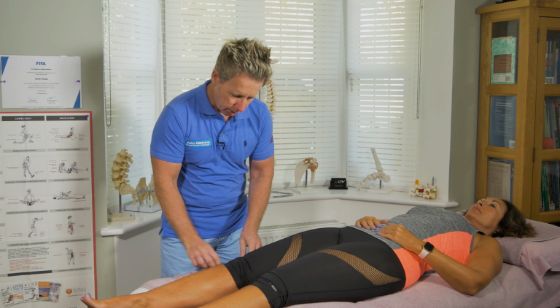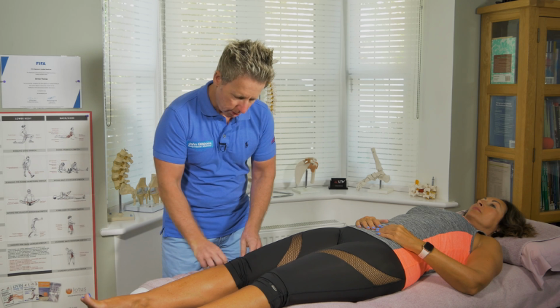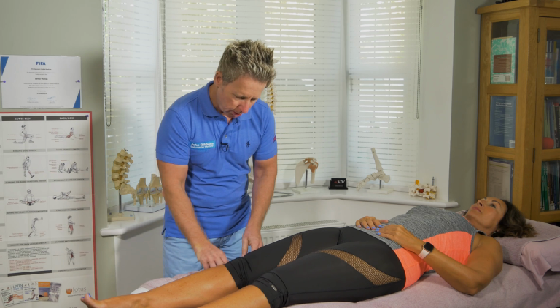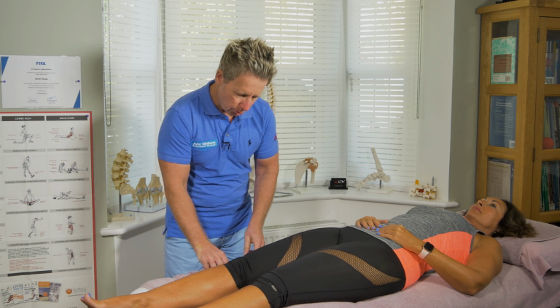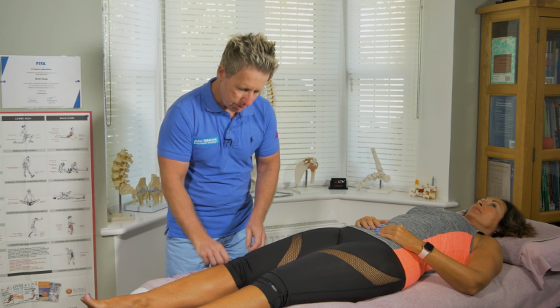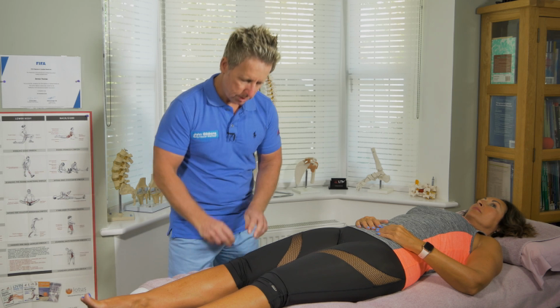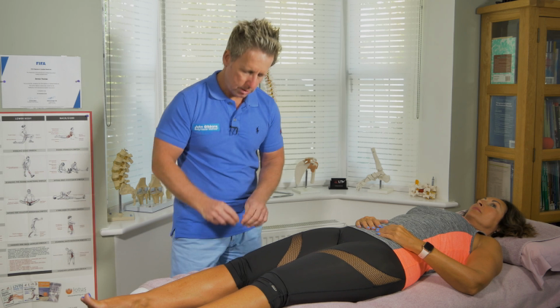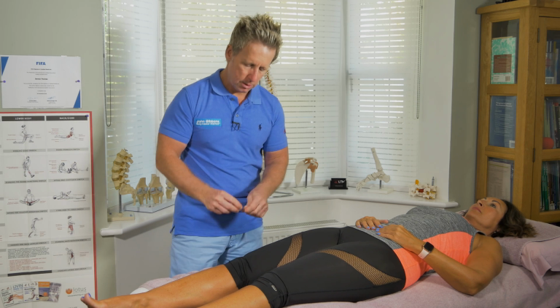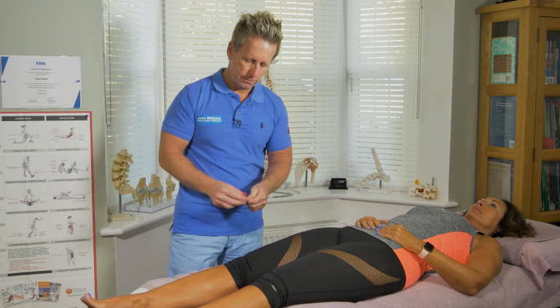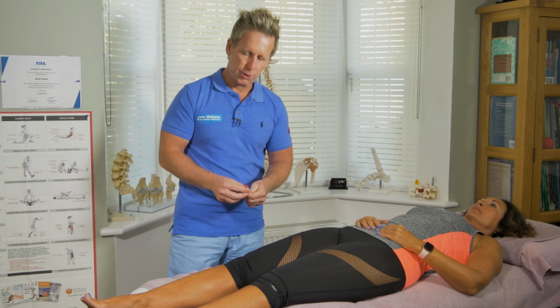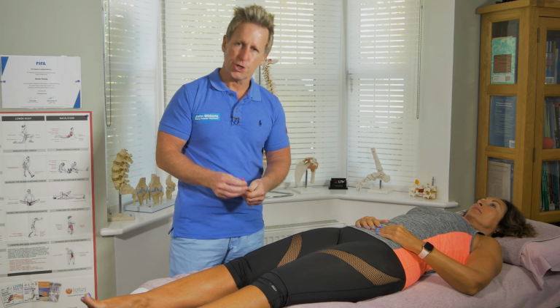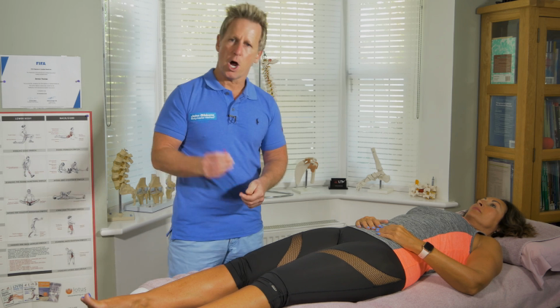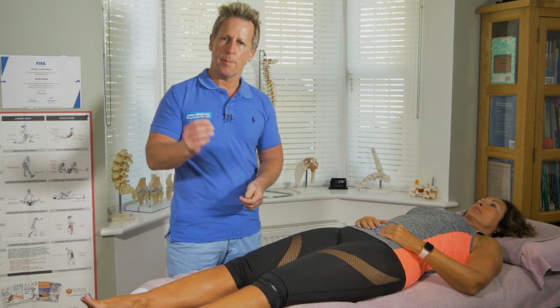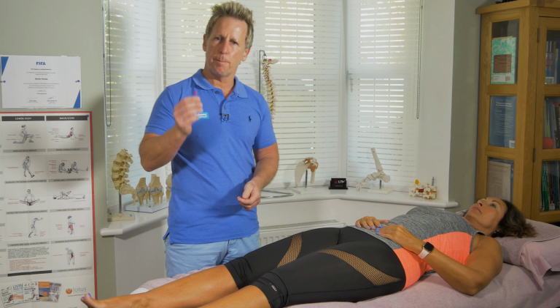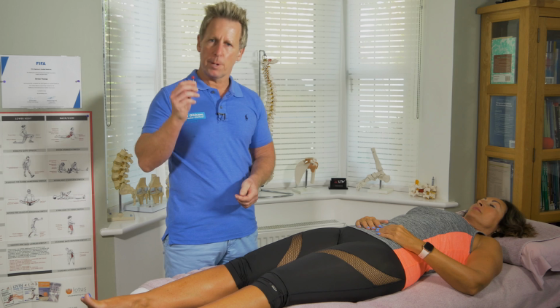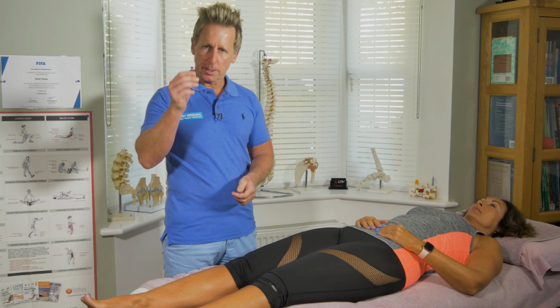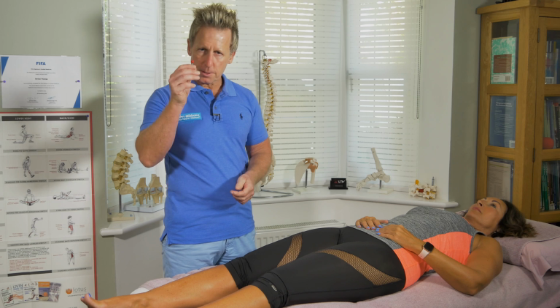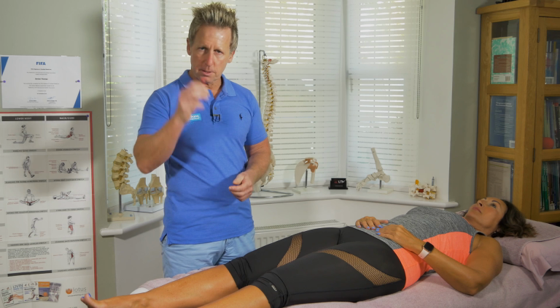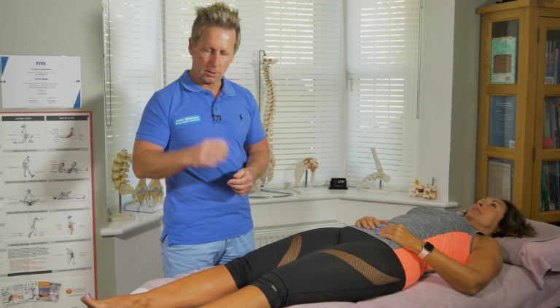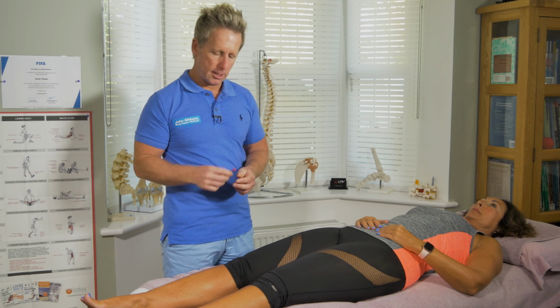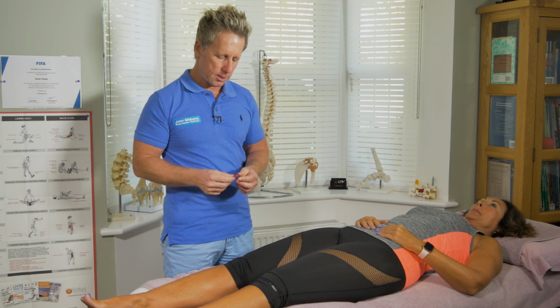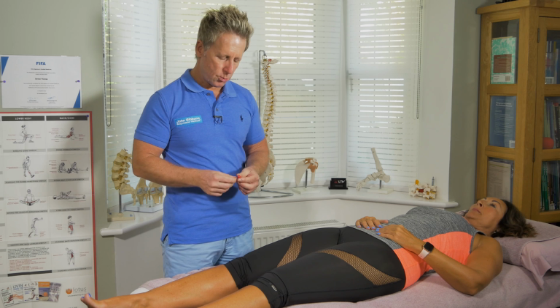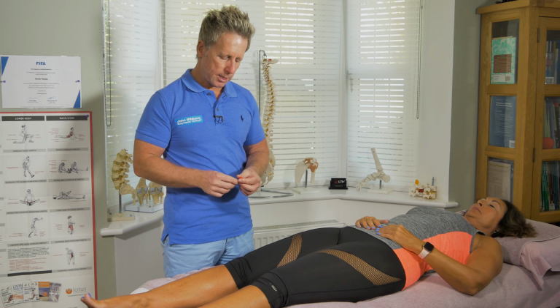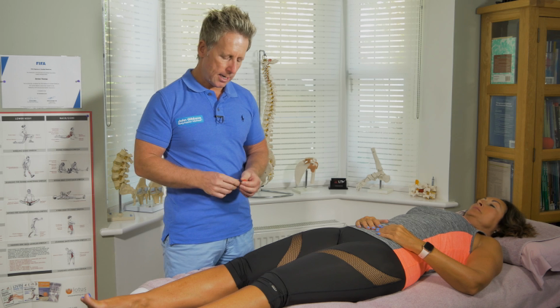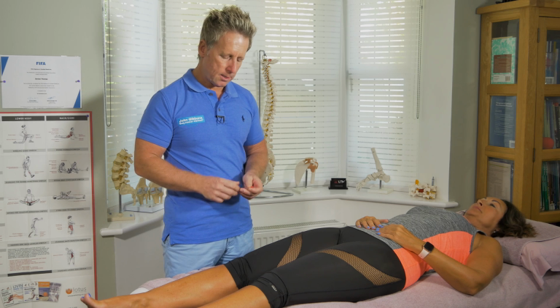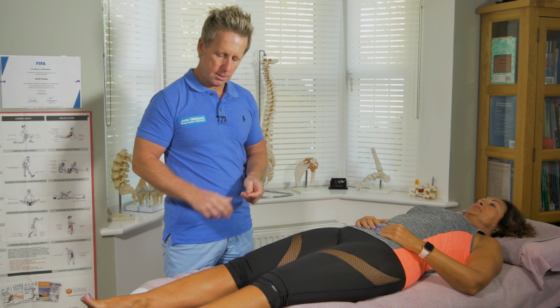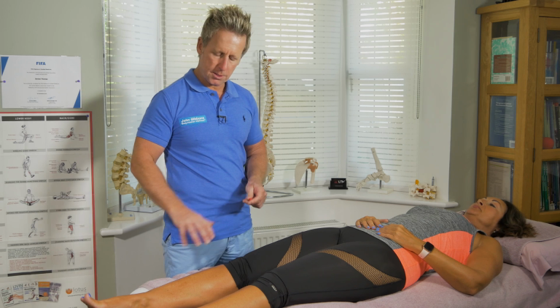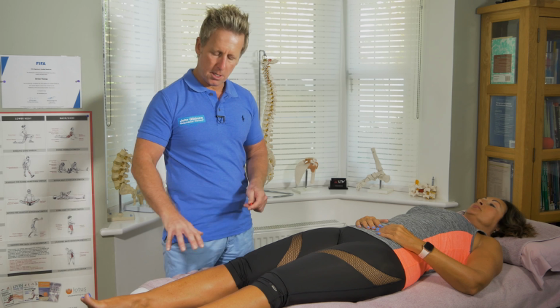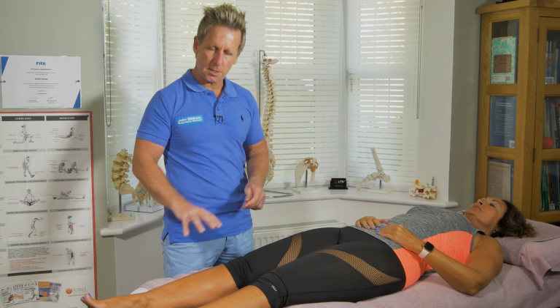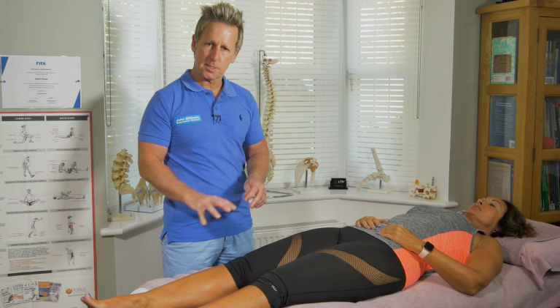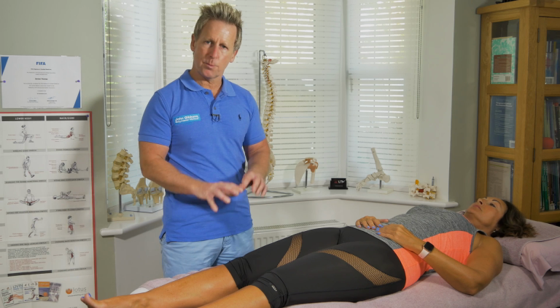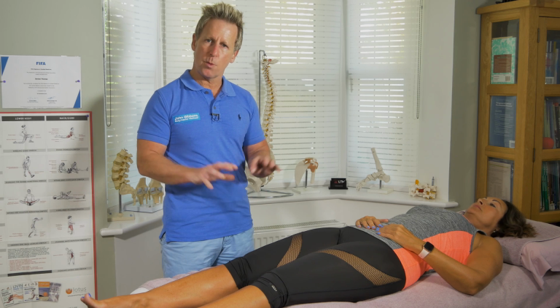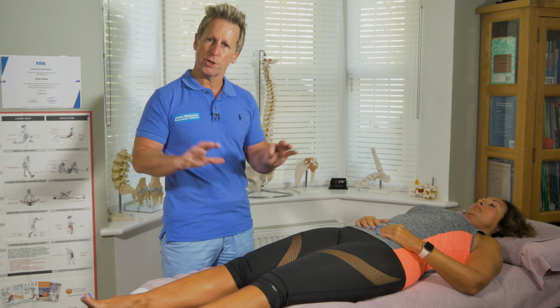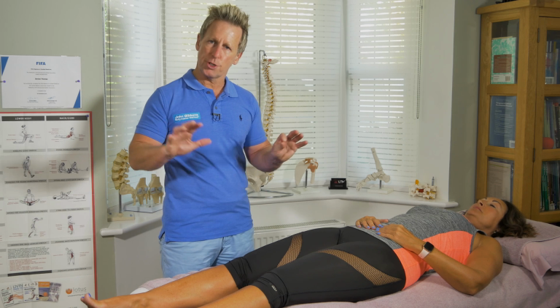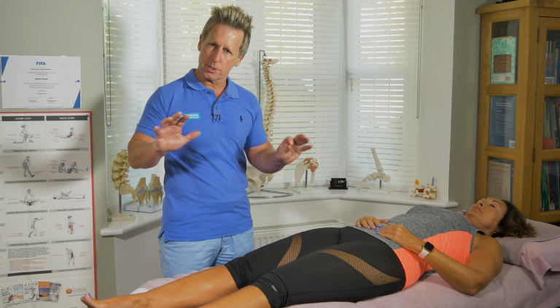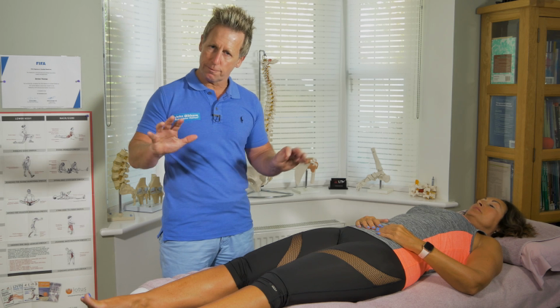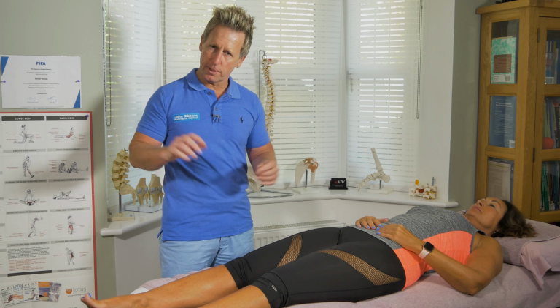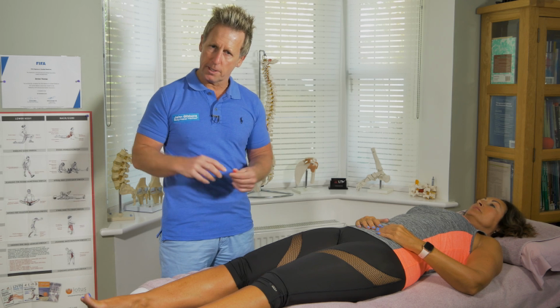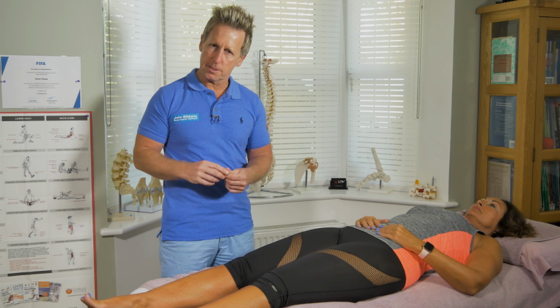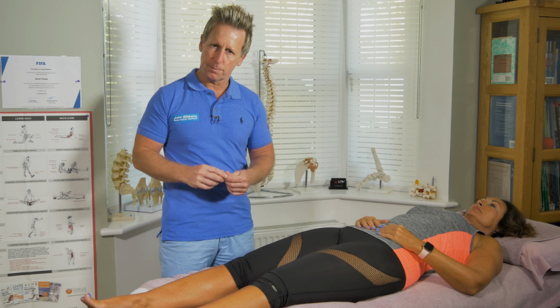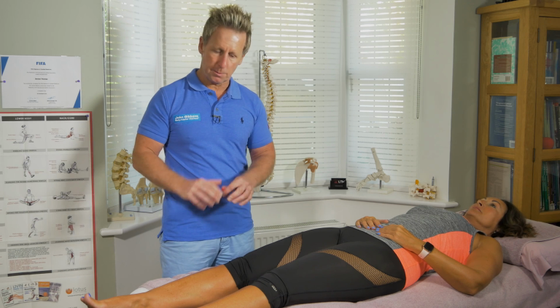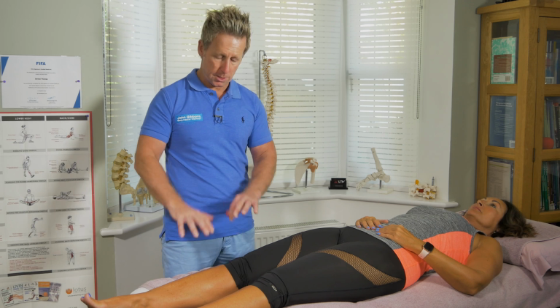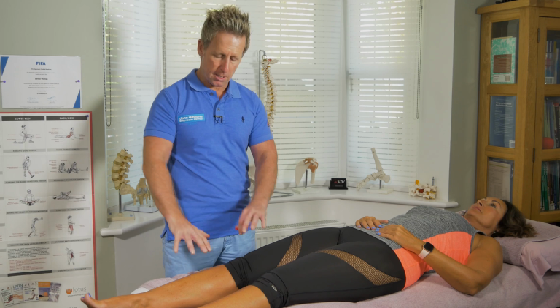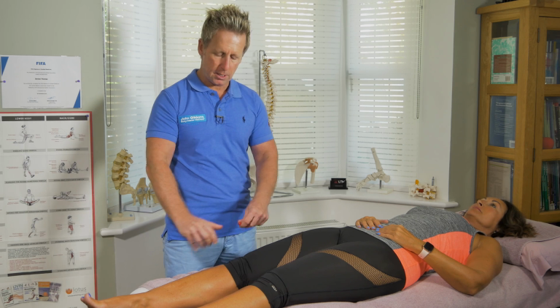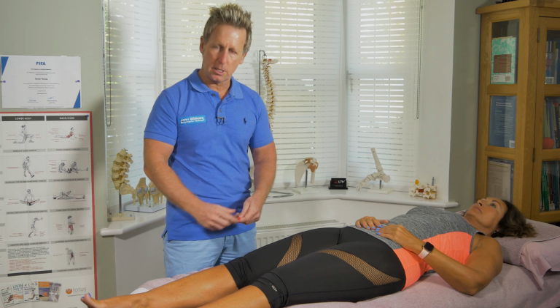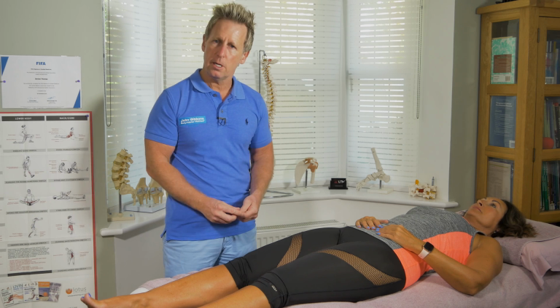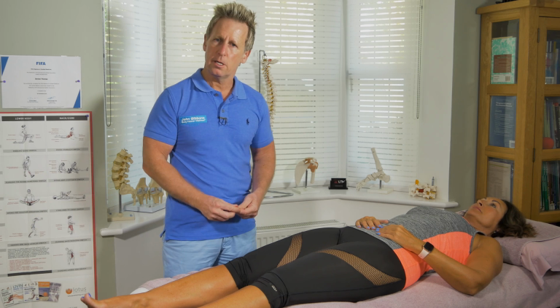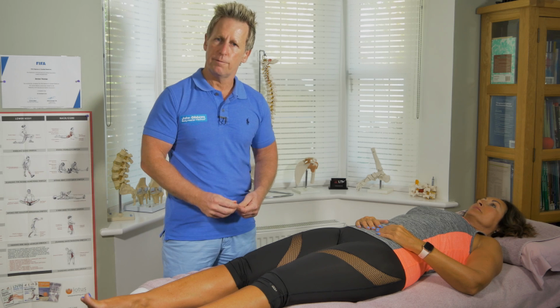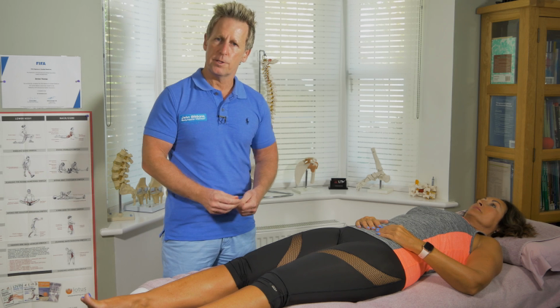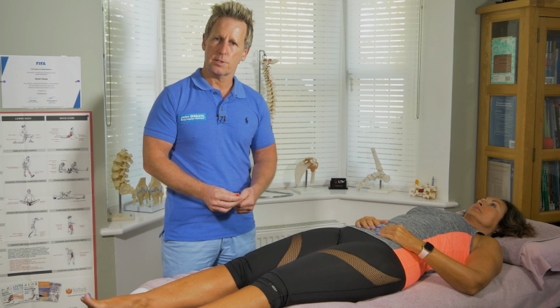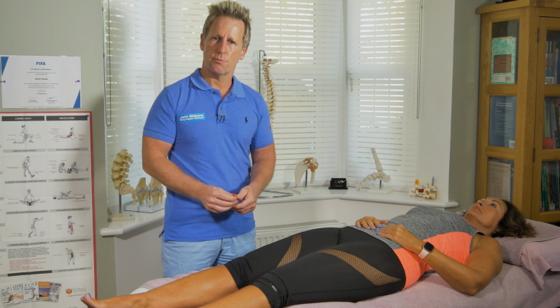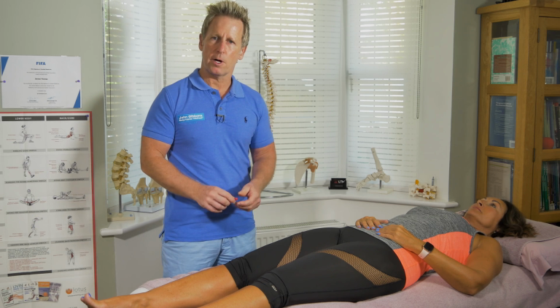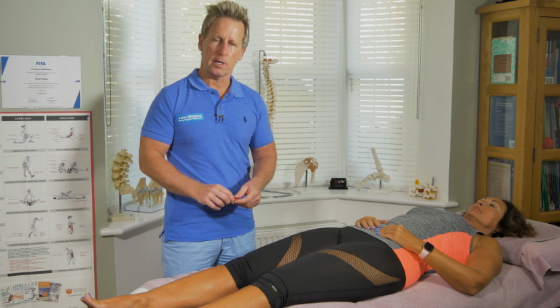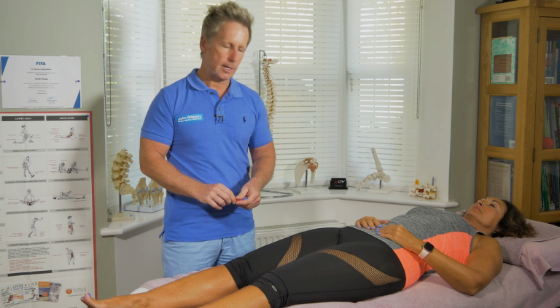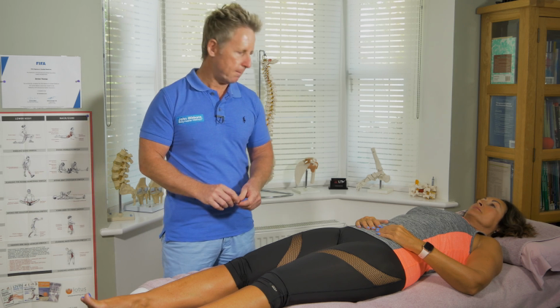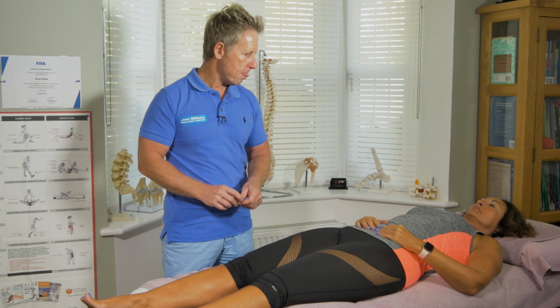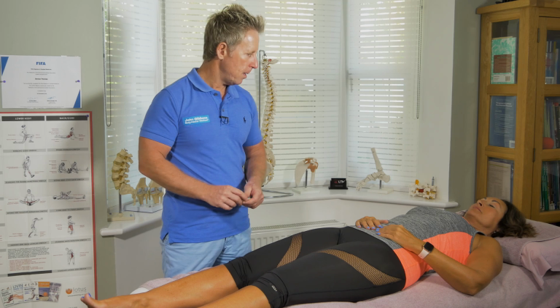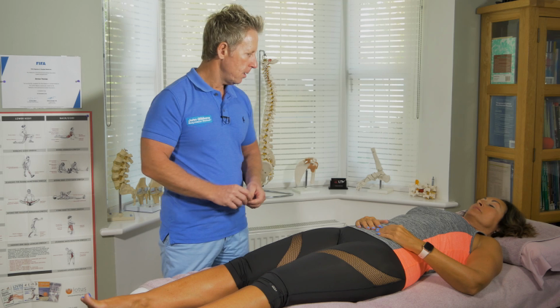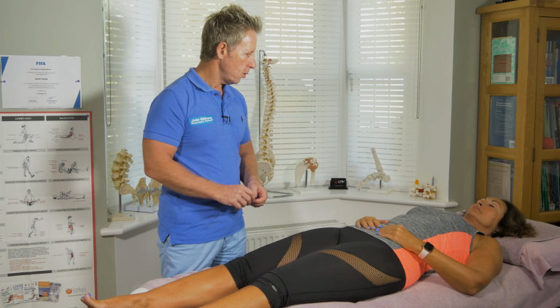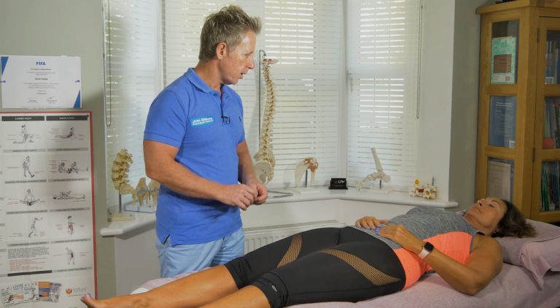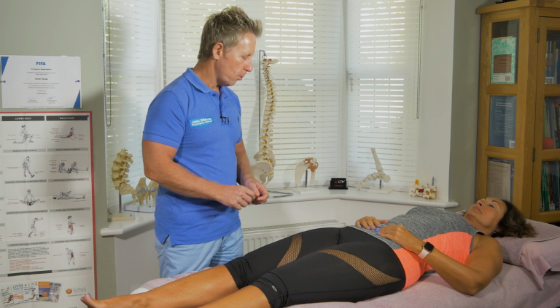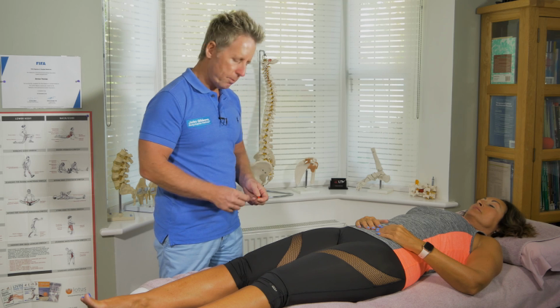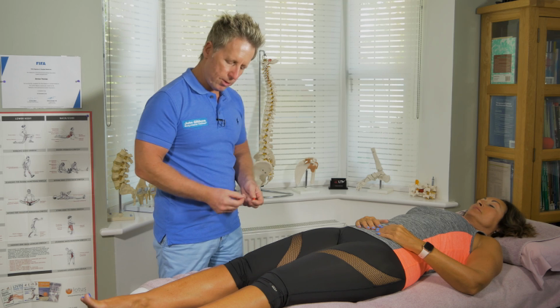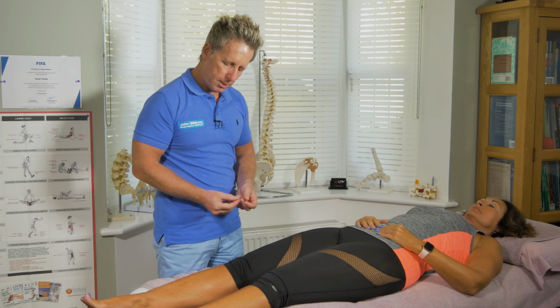Now we're going to use the sharp and blunt. Again, start somewhere where she doesn't feel any symptoms, i.e. this right leg.